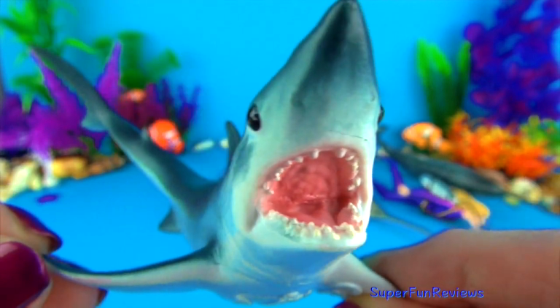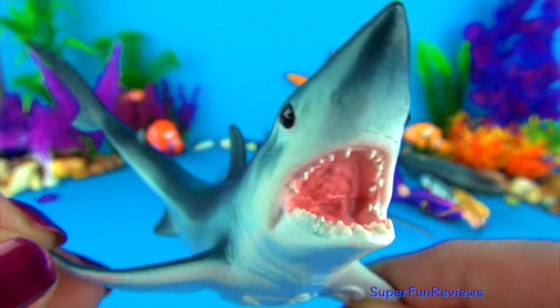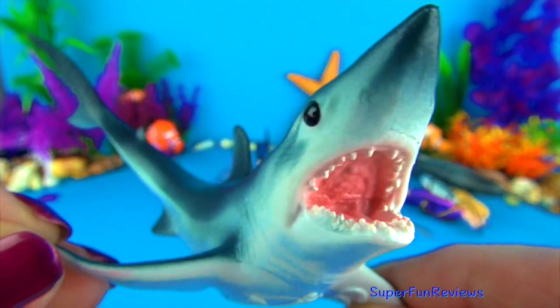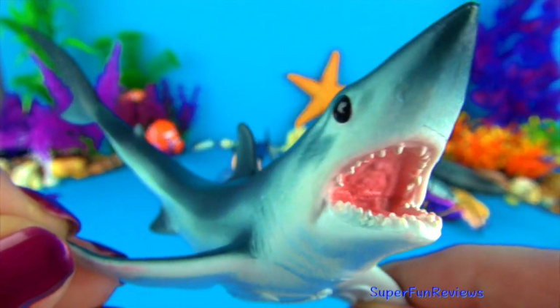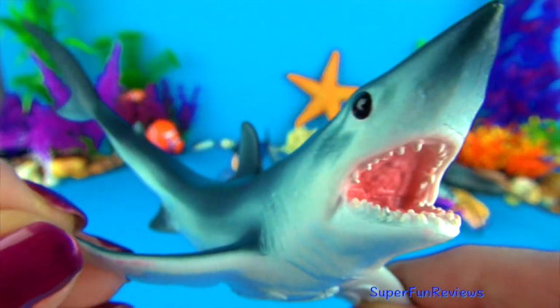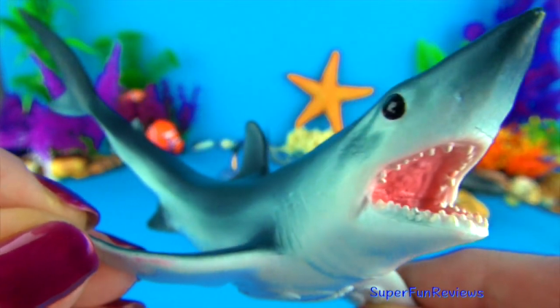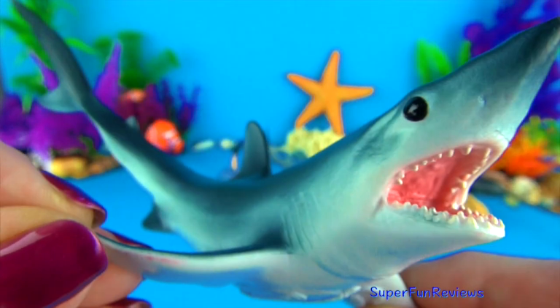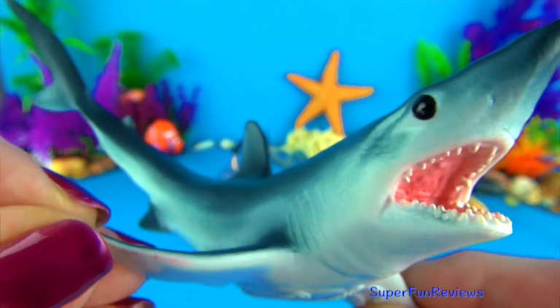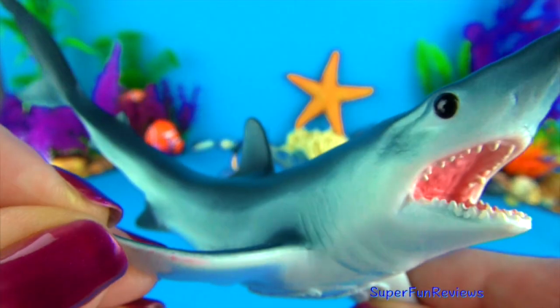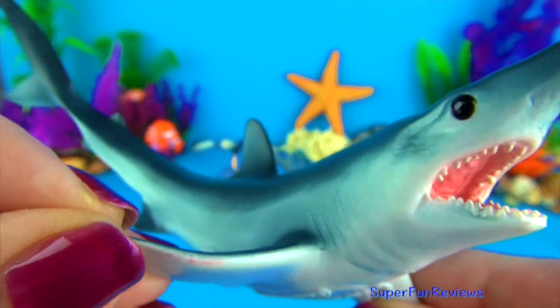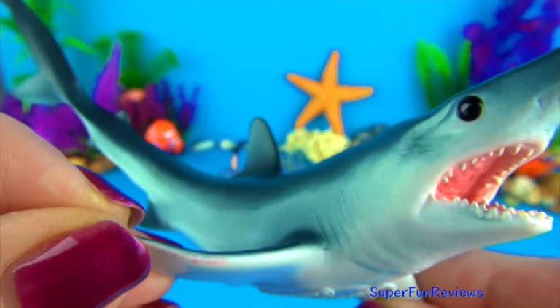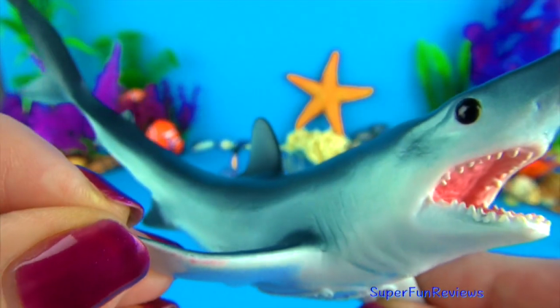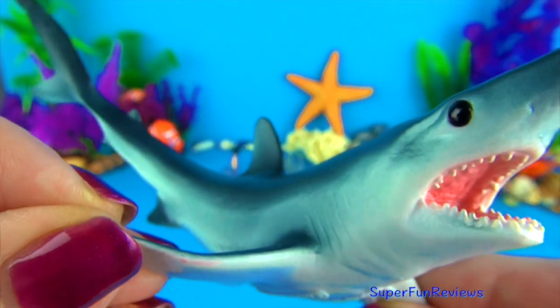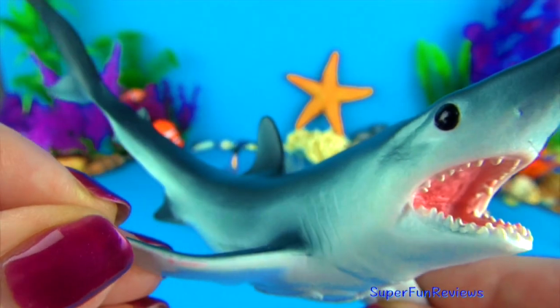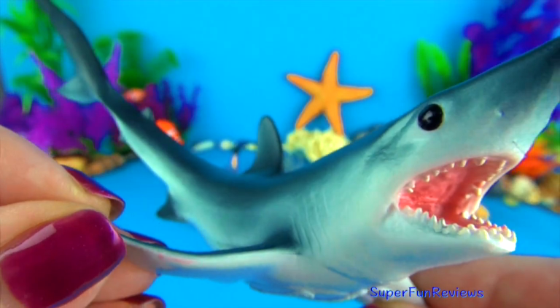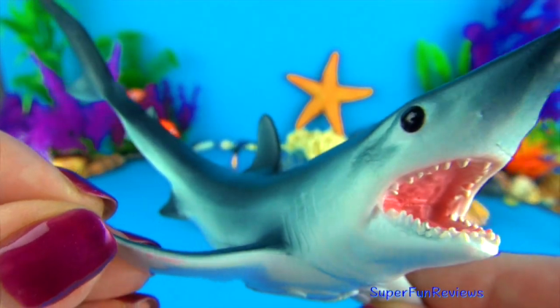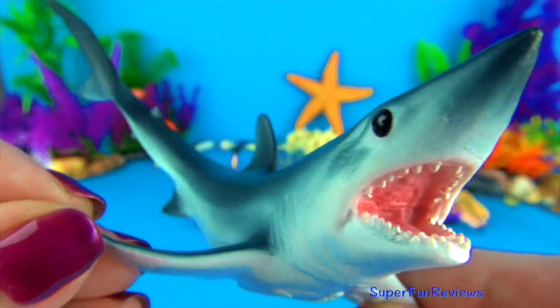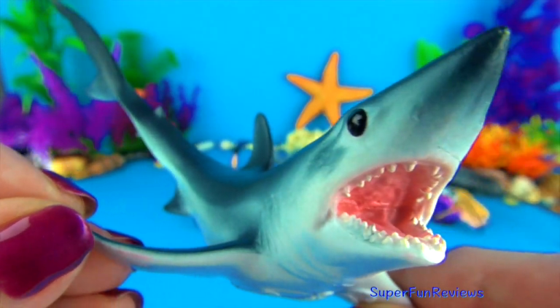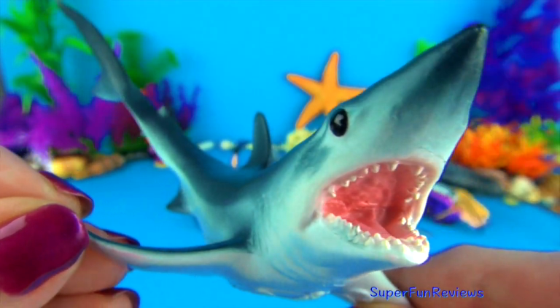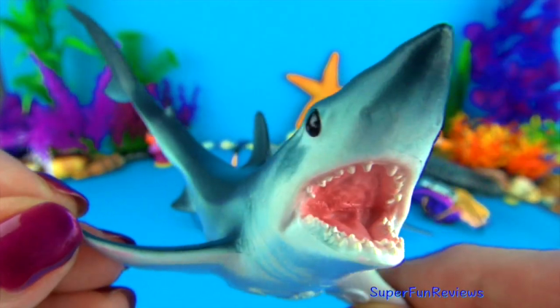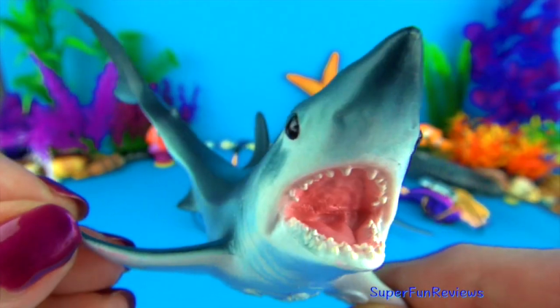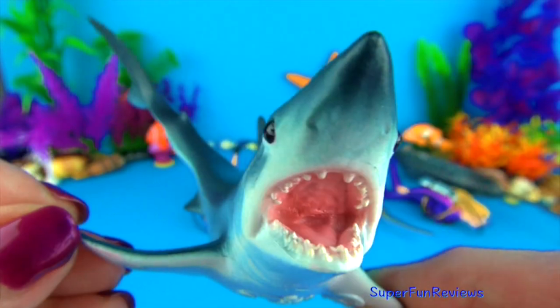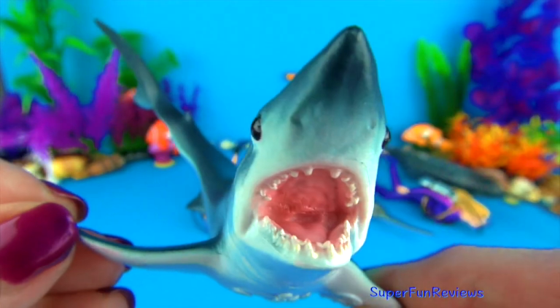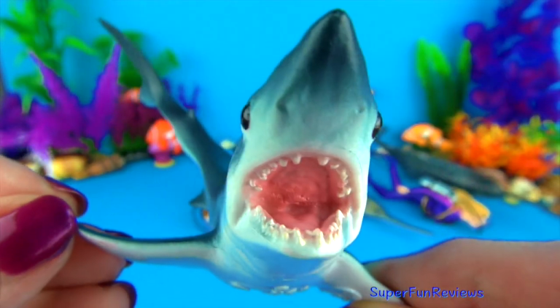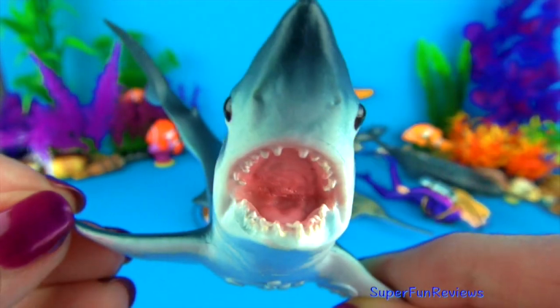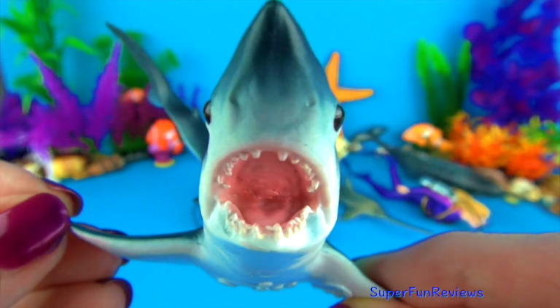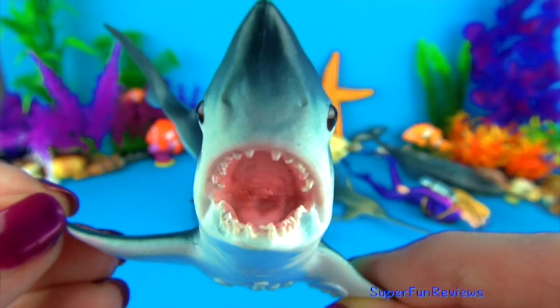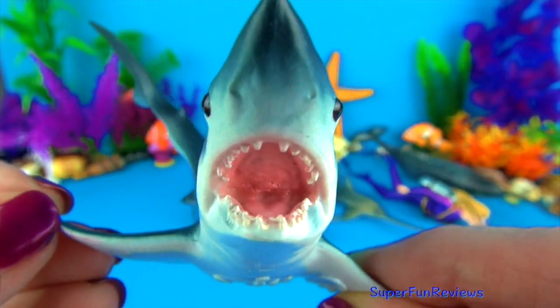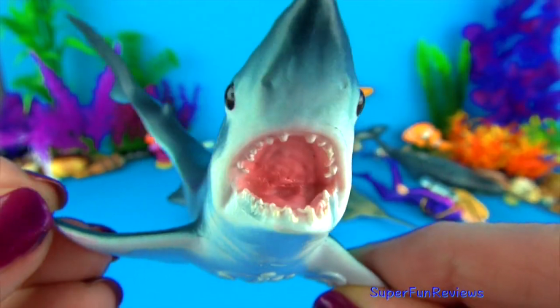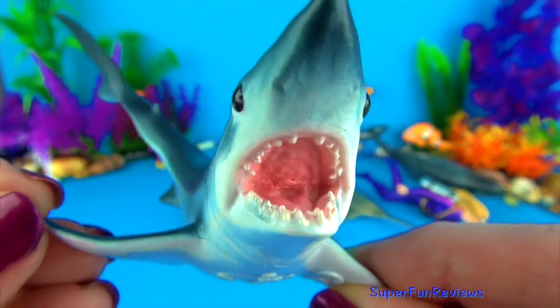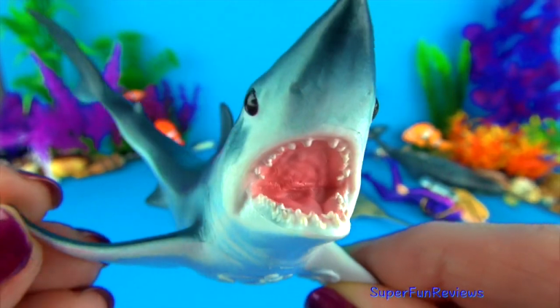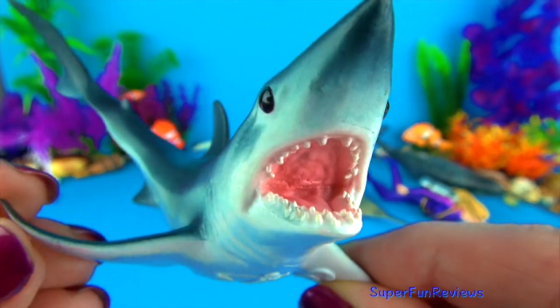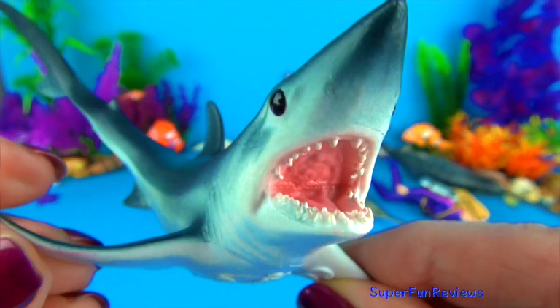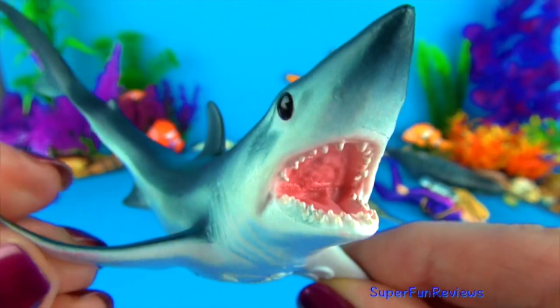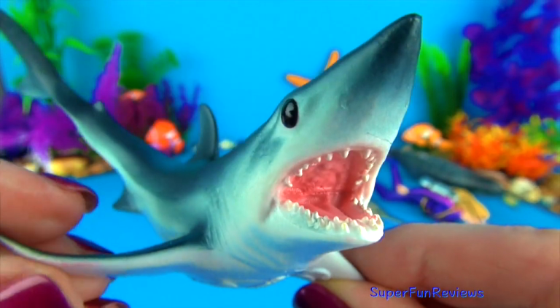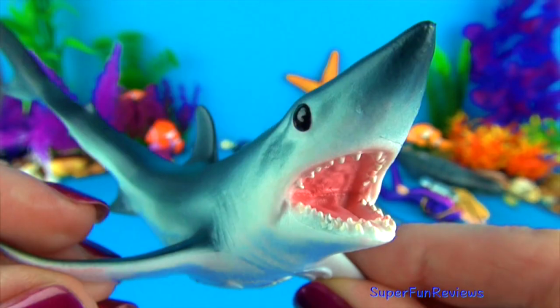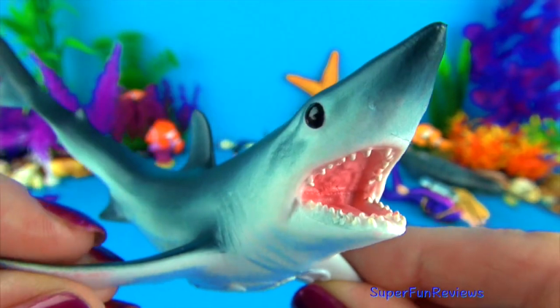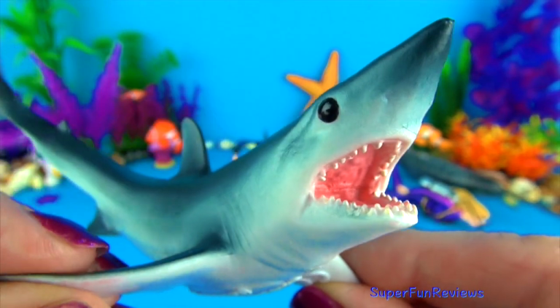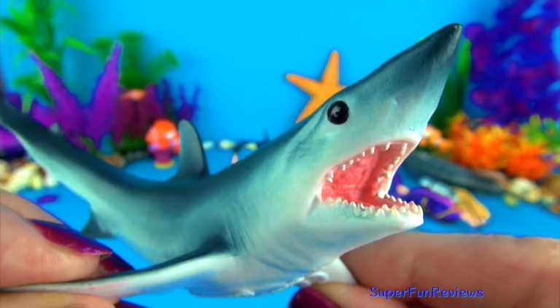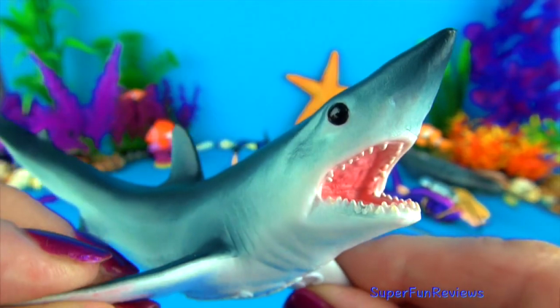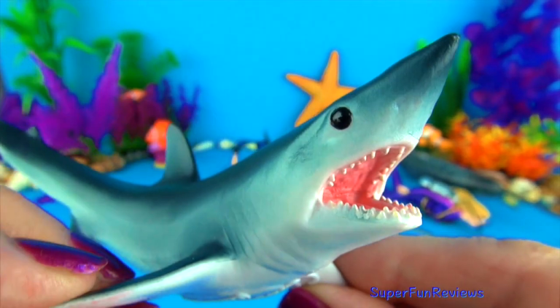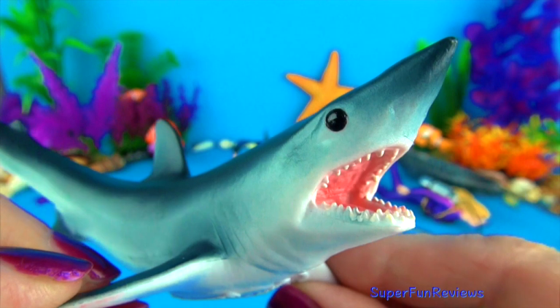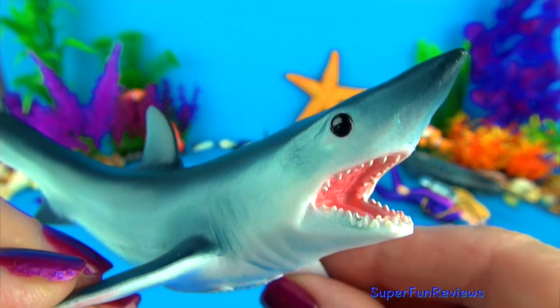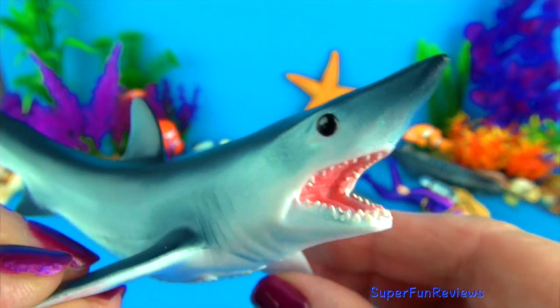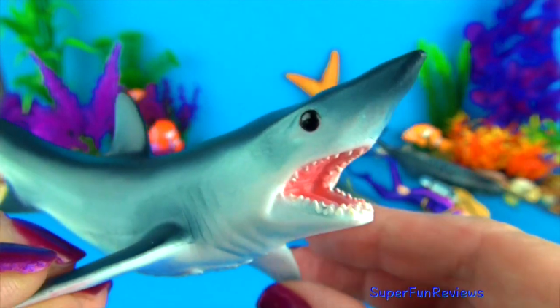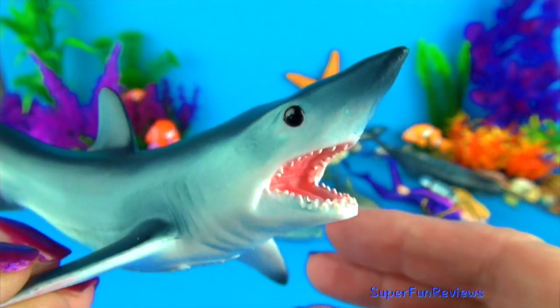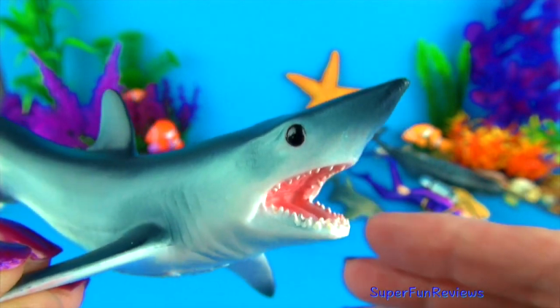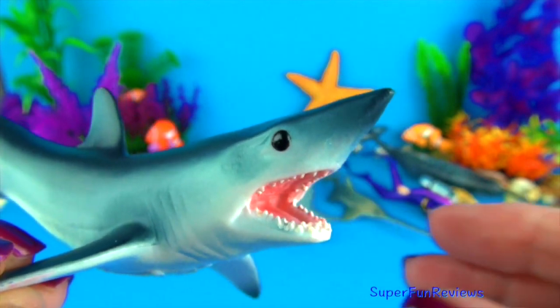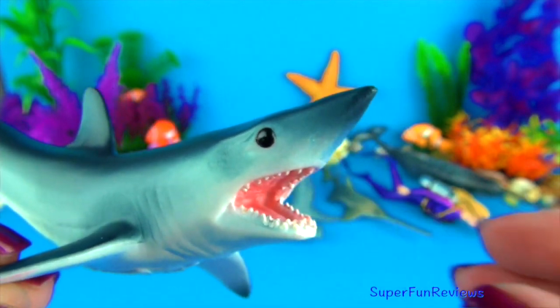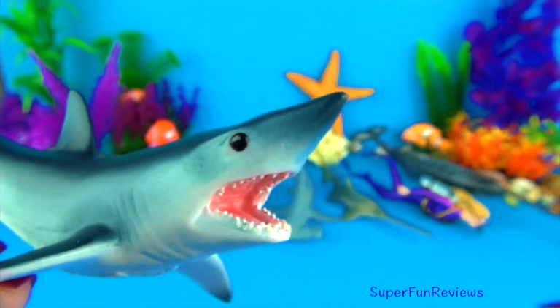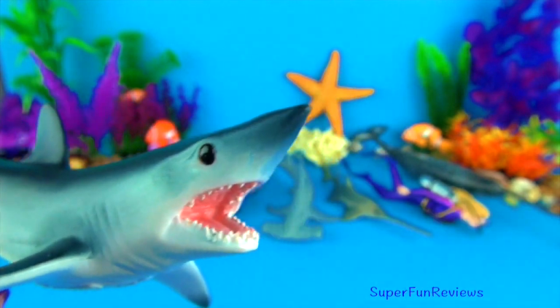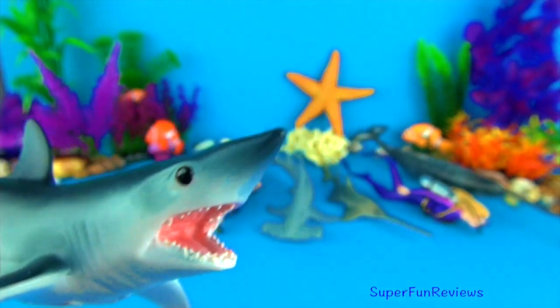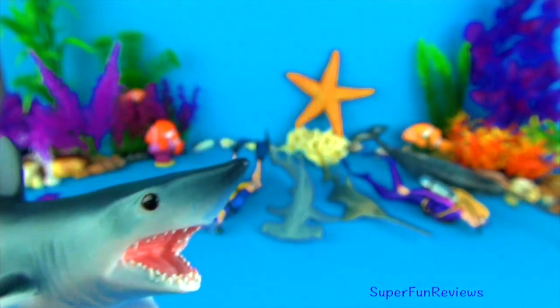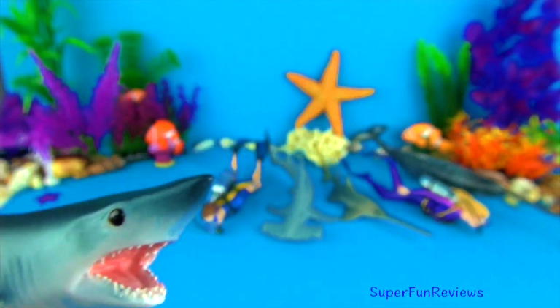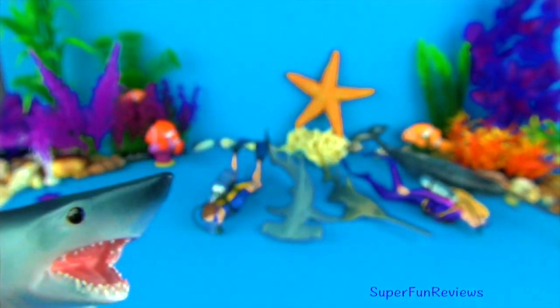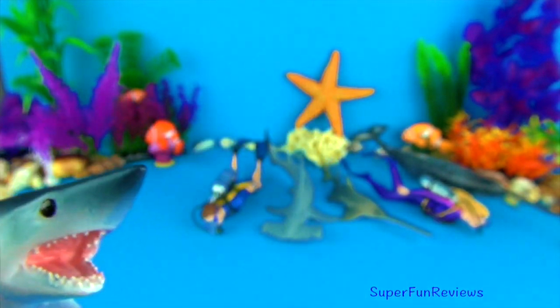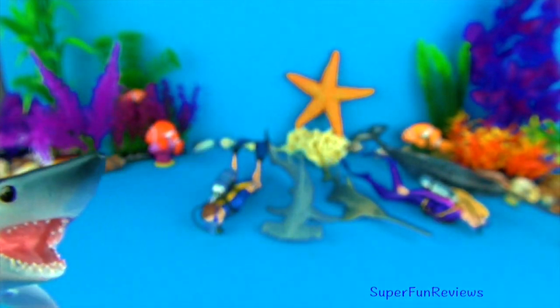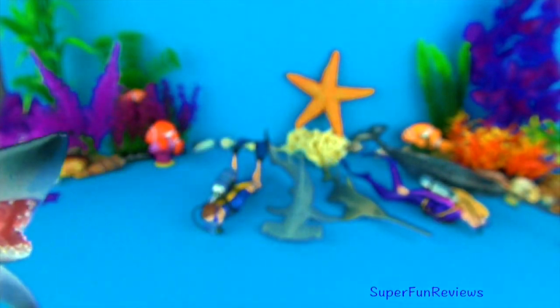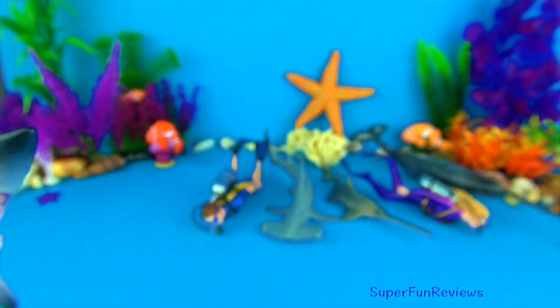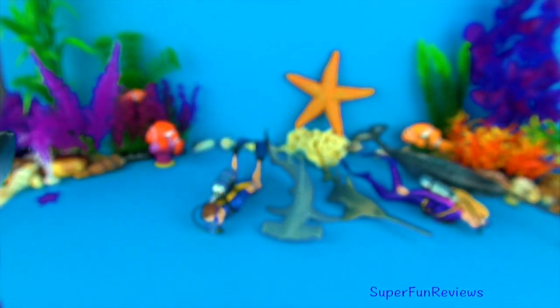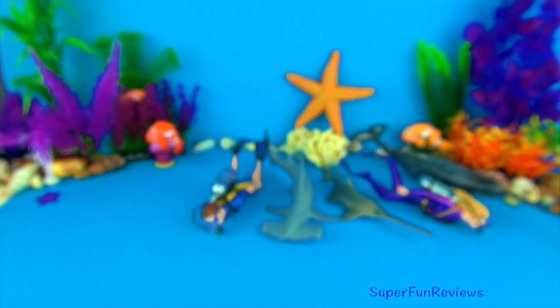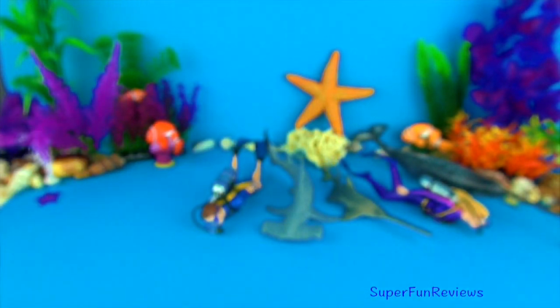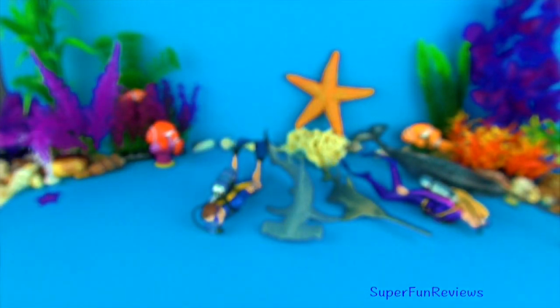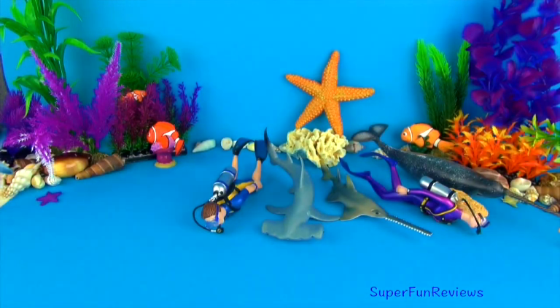The adult short fin mako do not have any known natural predators. They are found widely in tropical to temperate waters.